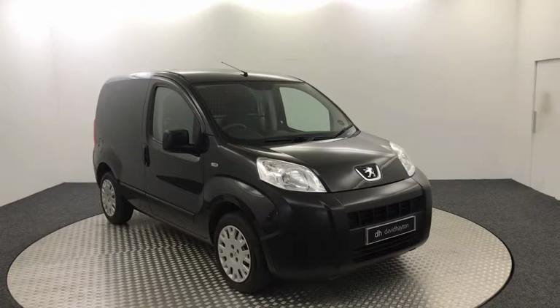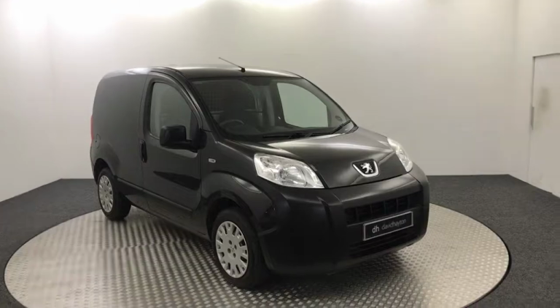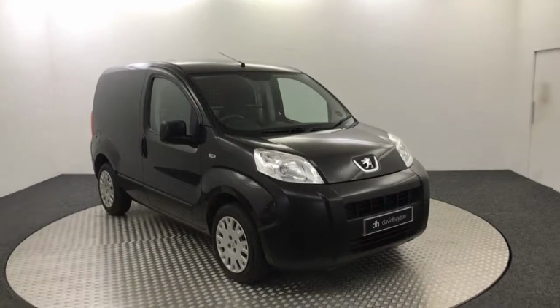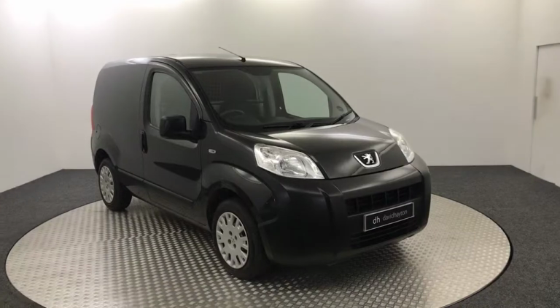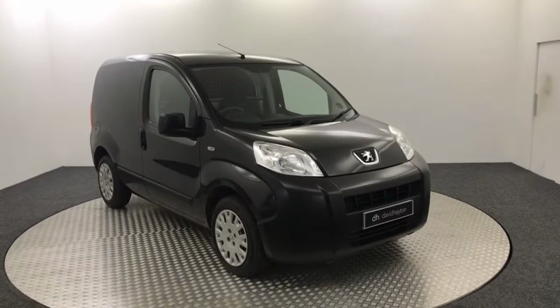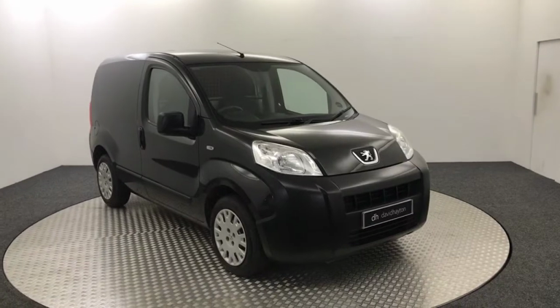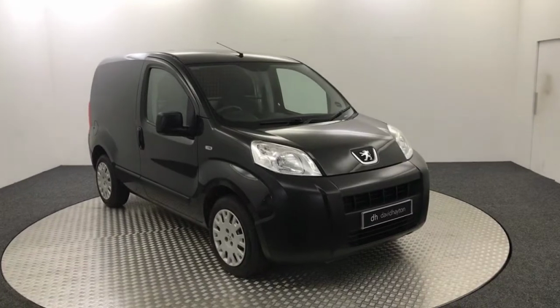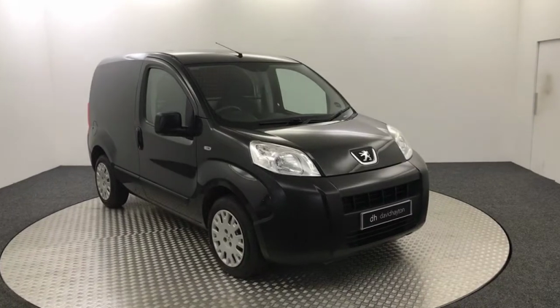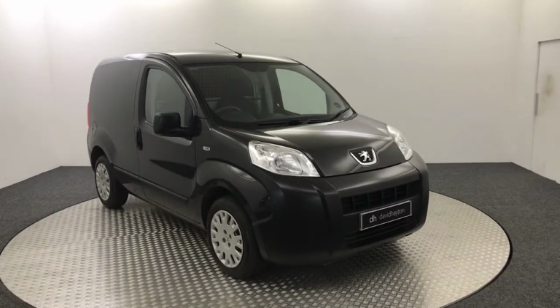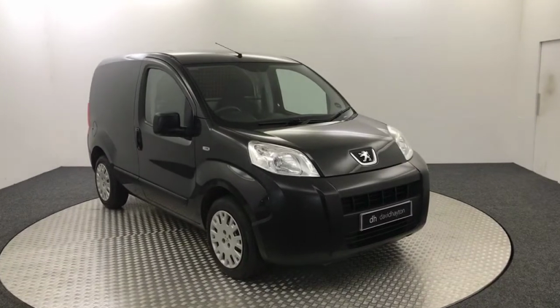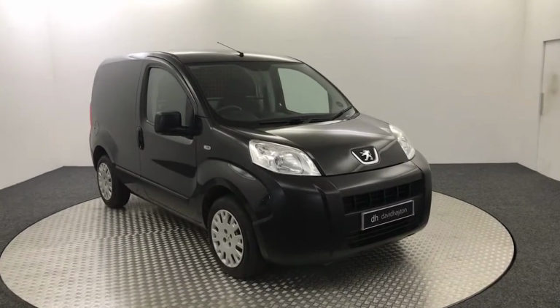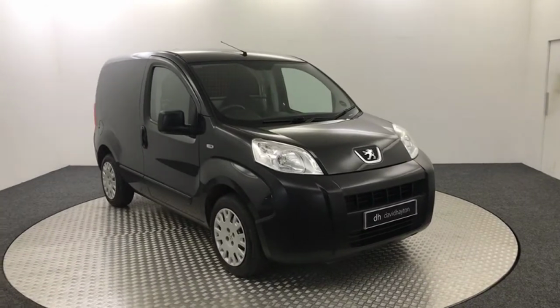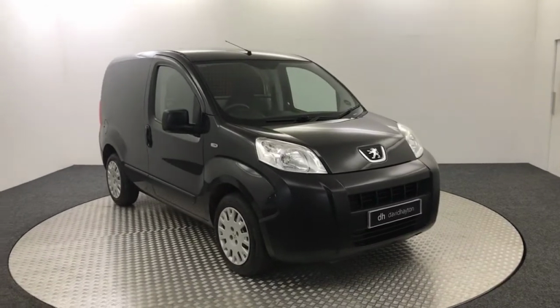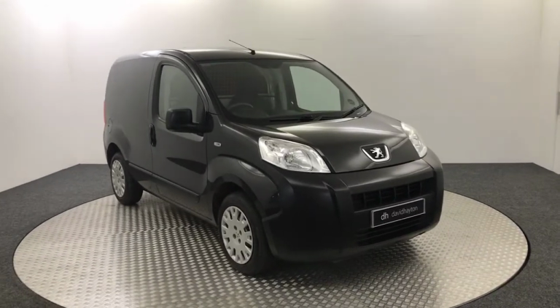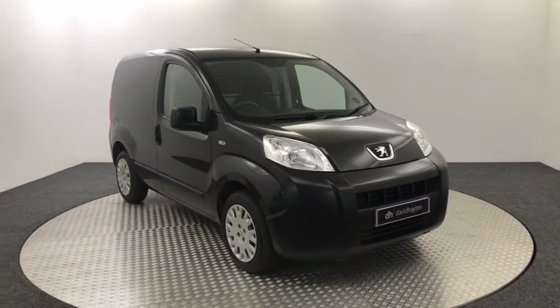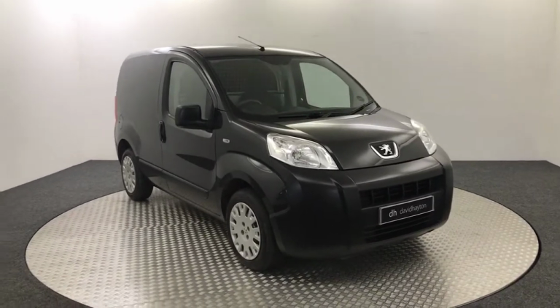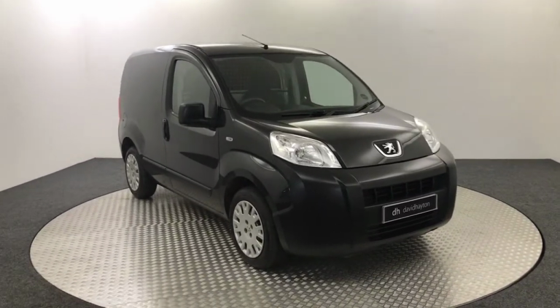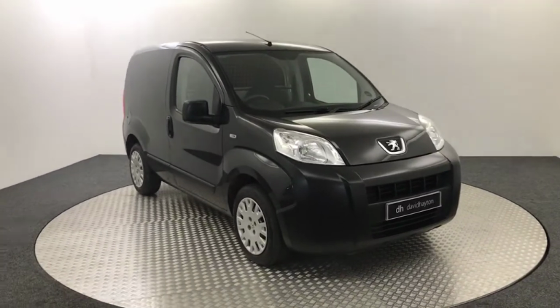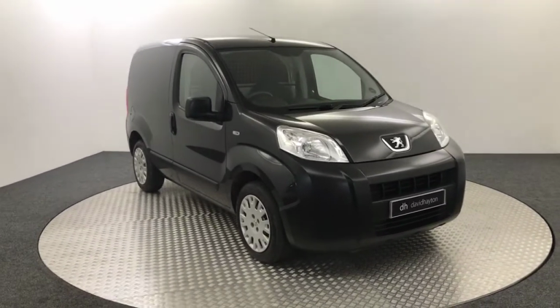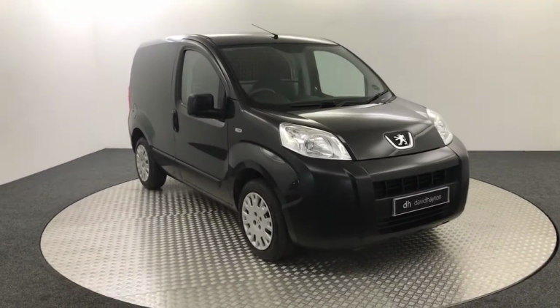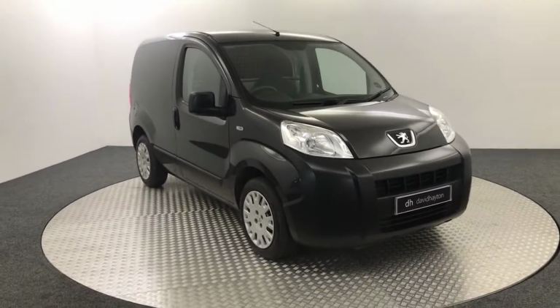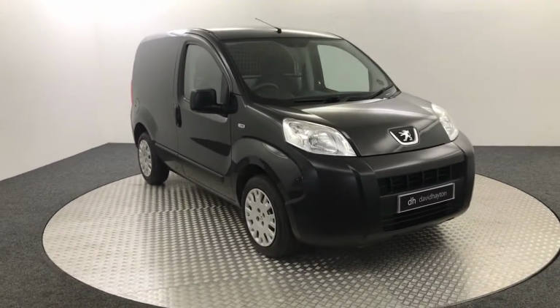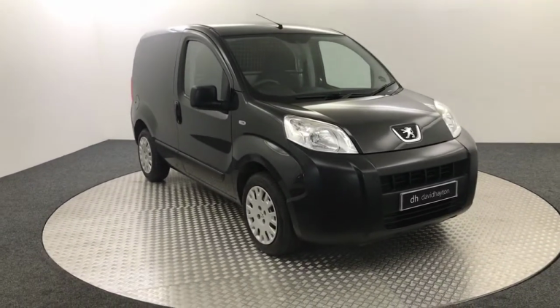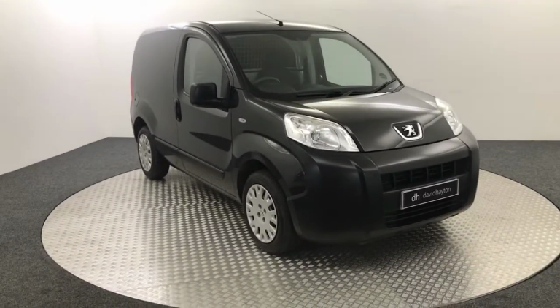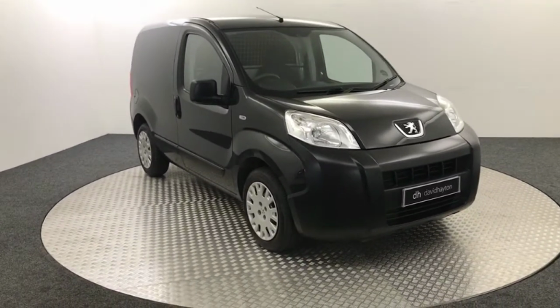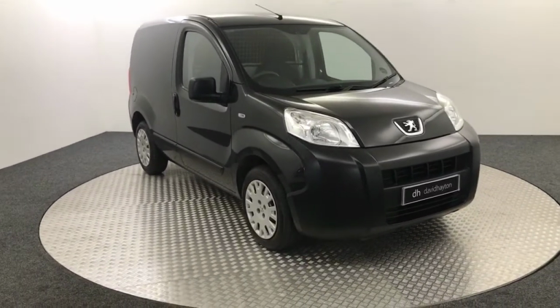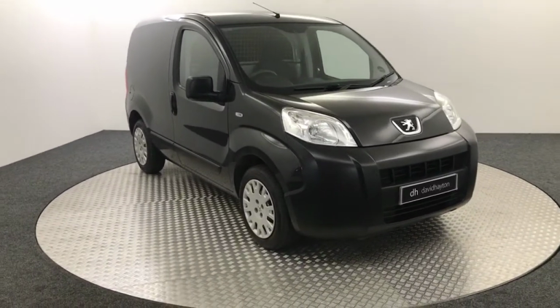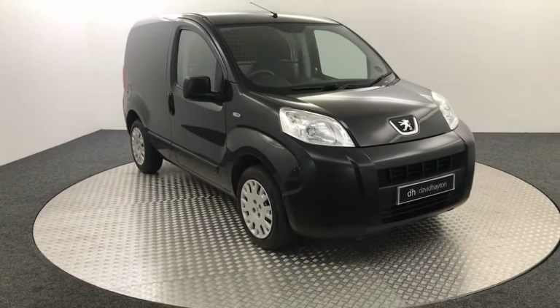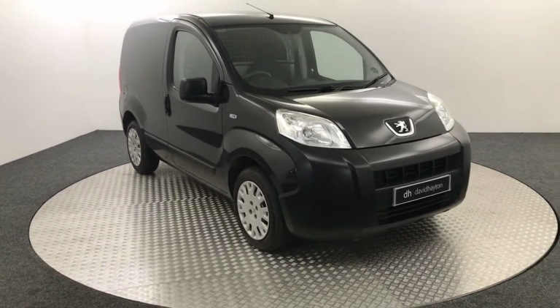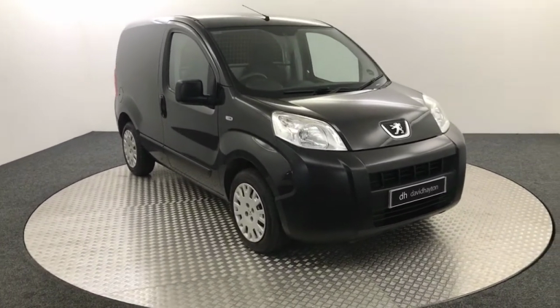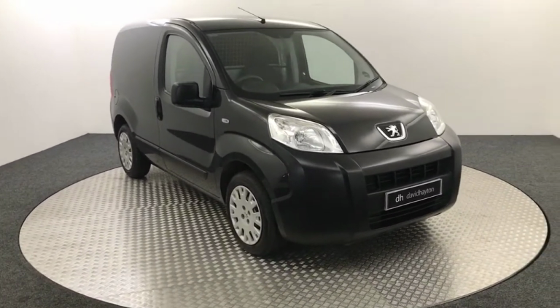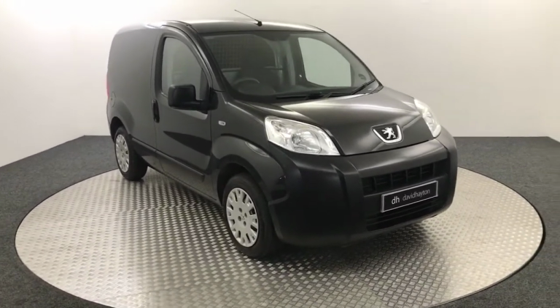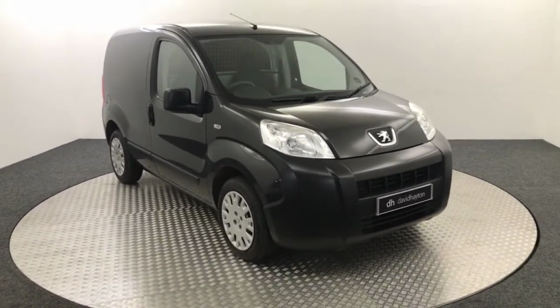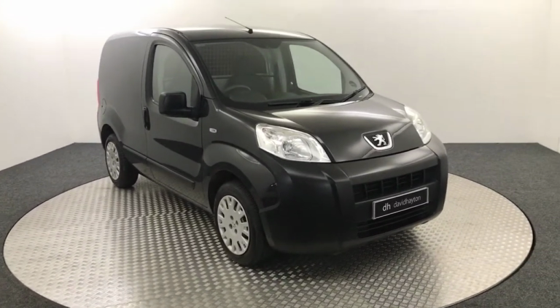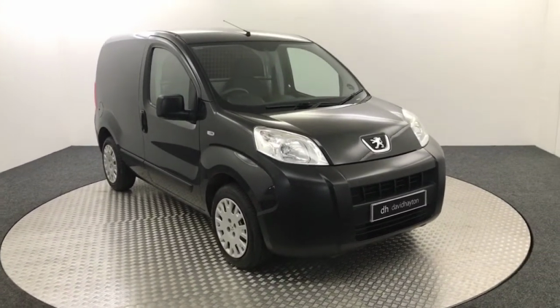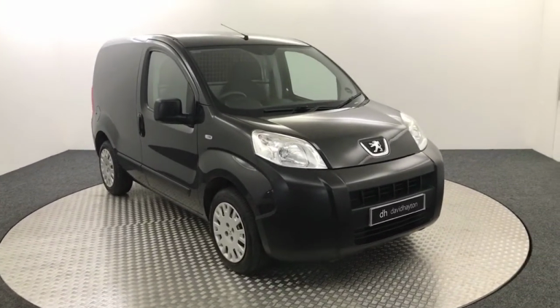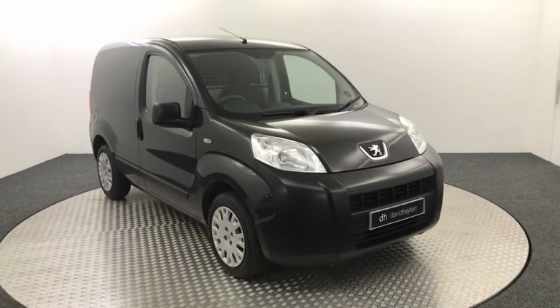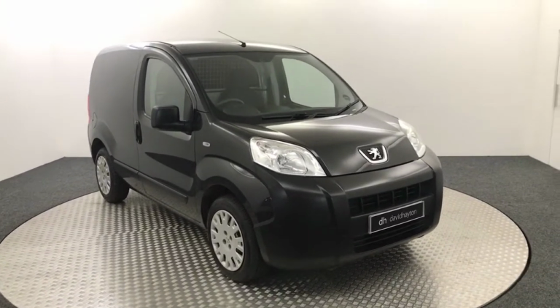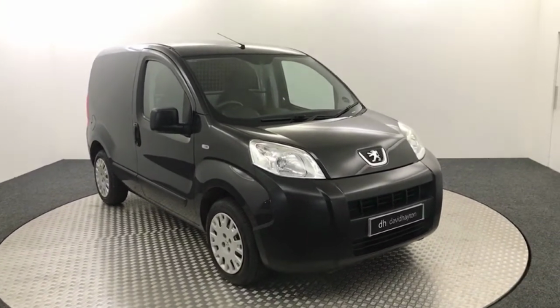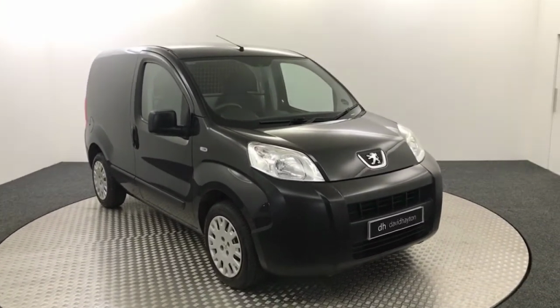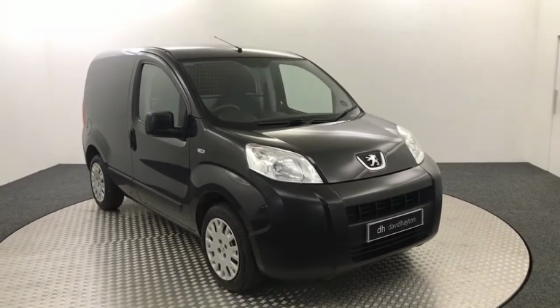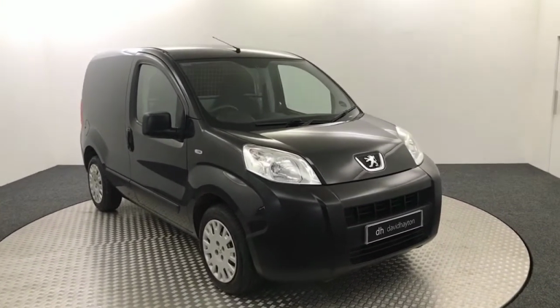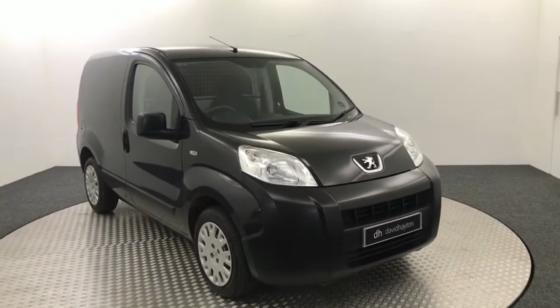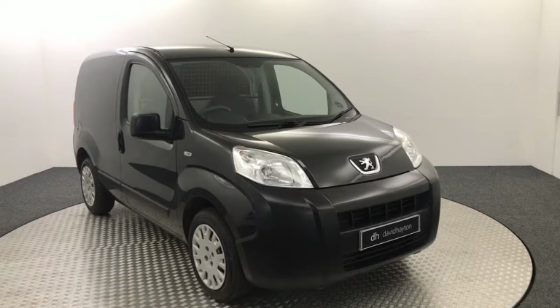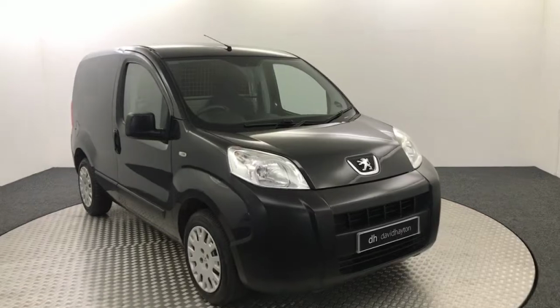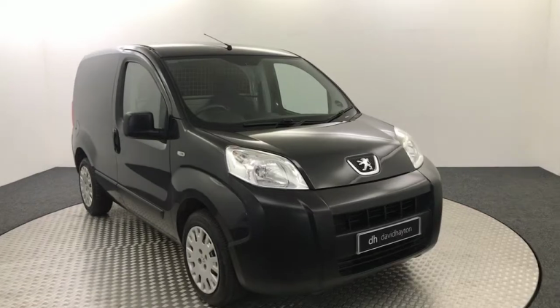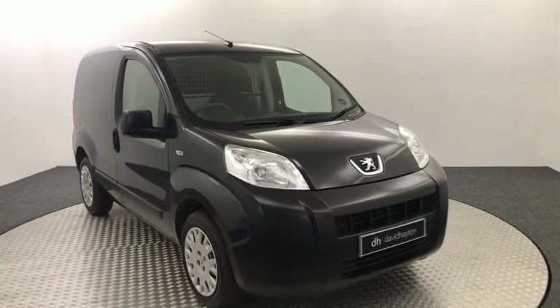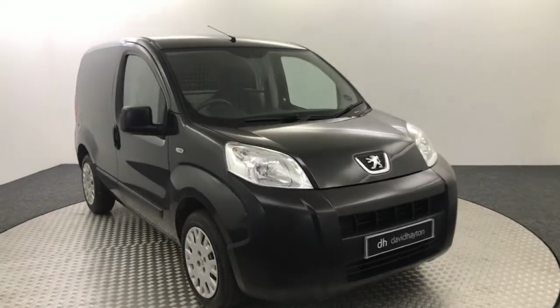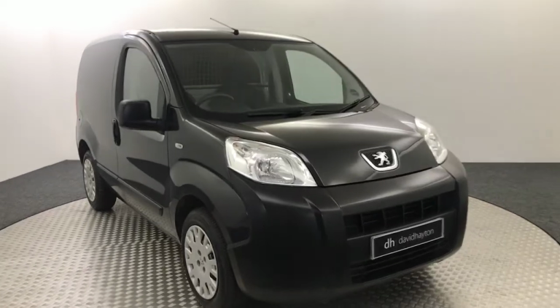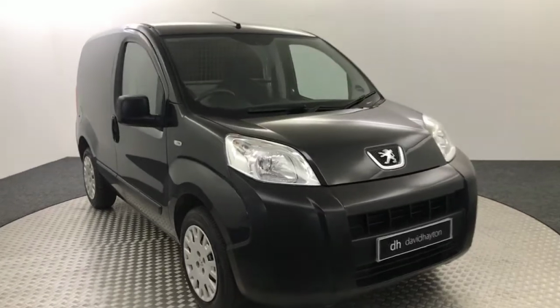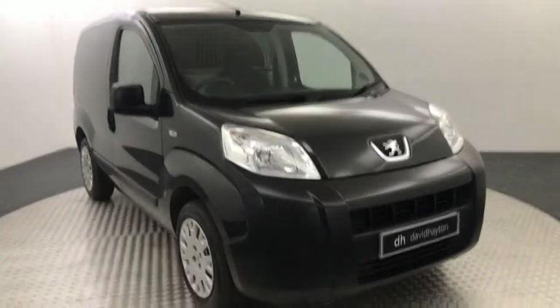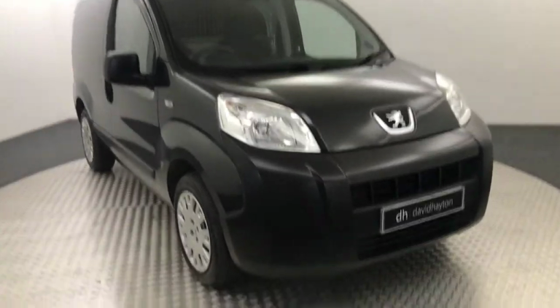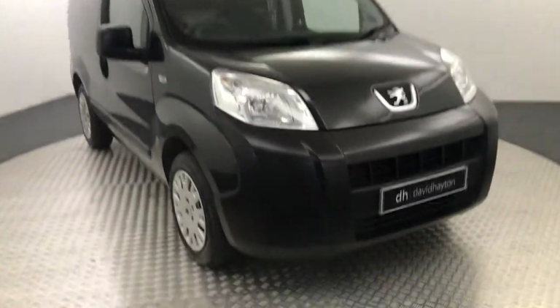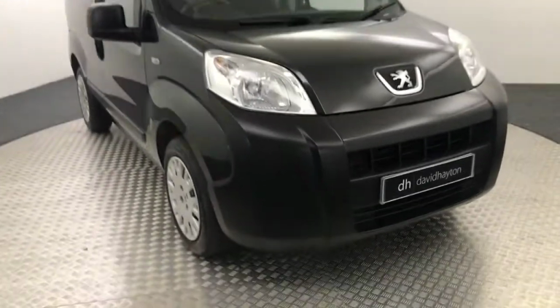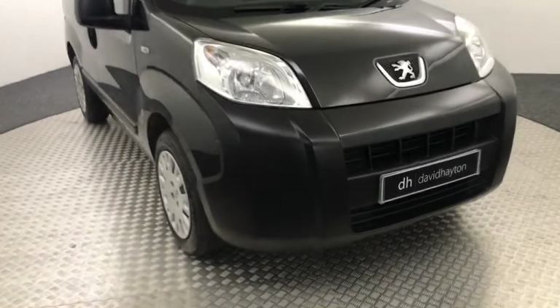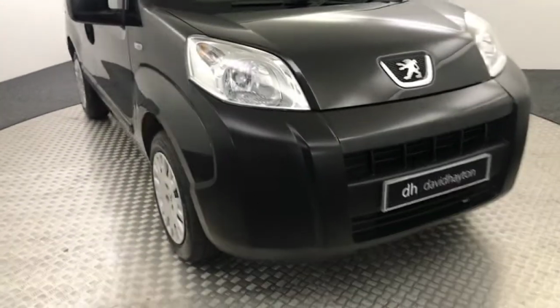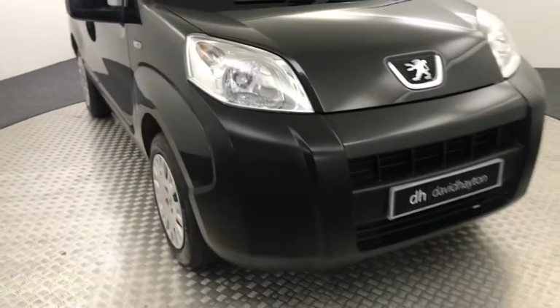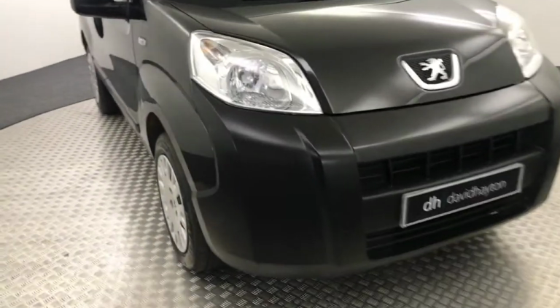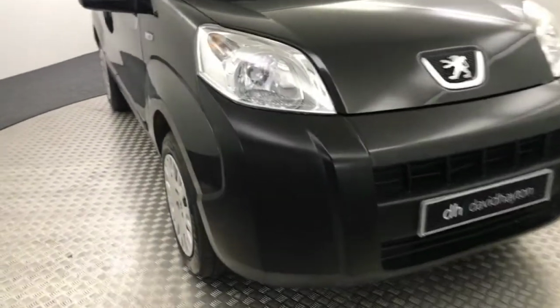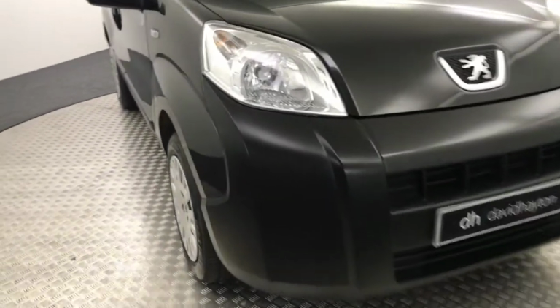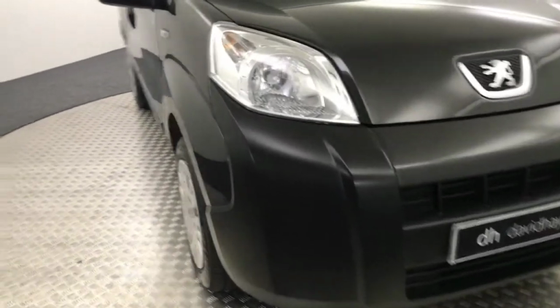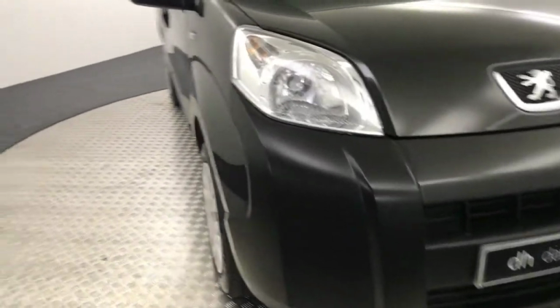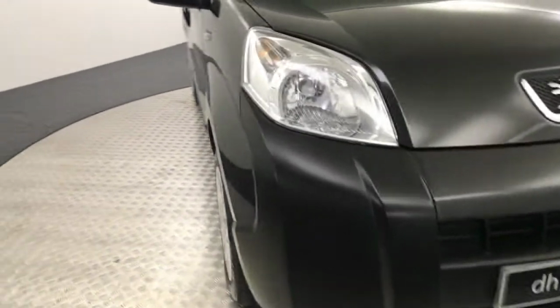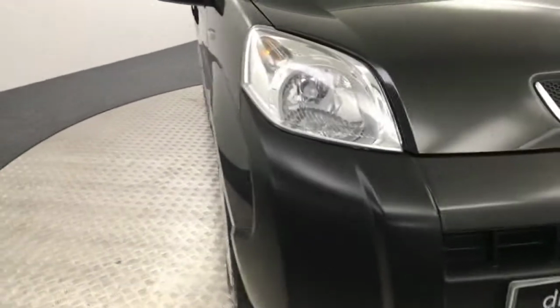Hi, it's James from David Hayton's Auto Store. Today on the turntable we have this 2011 Peugeot Bipper van. I'll just take you around the front now.